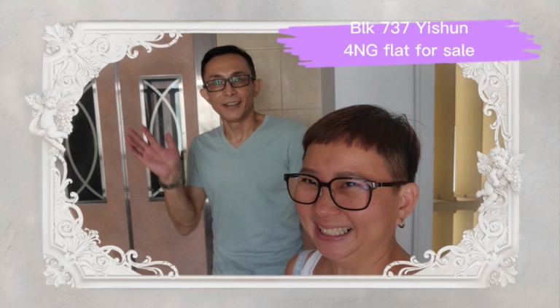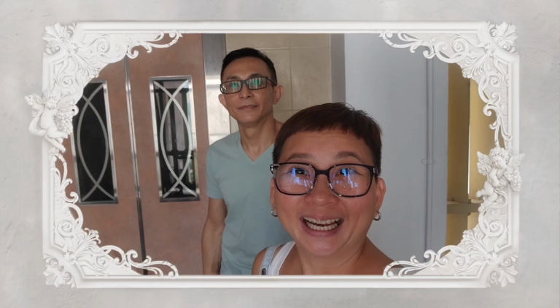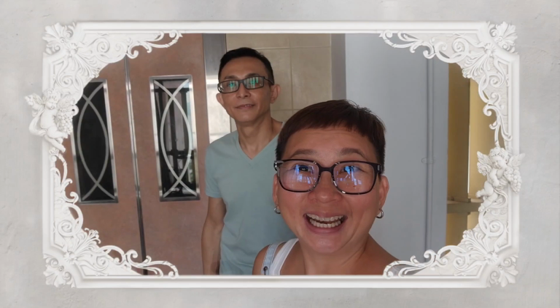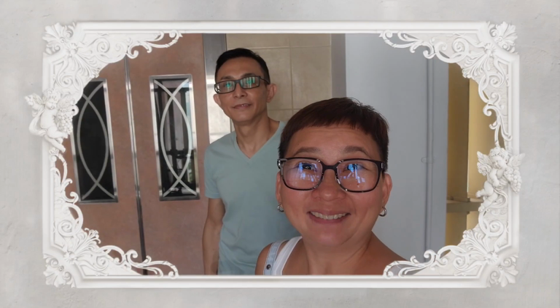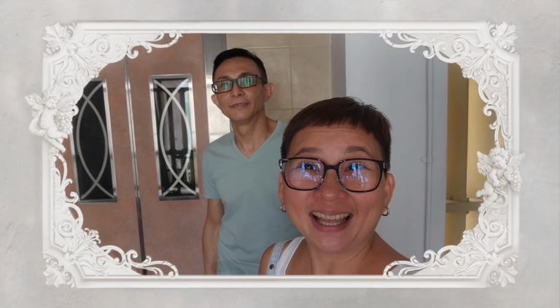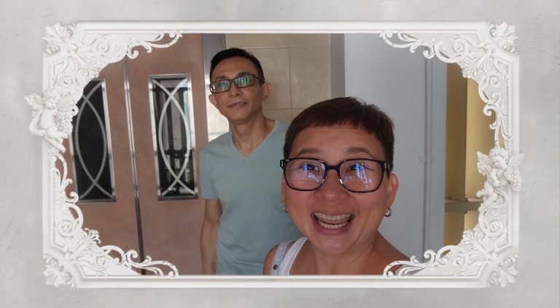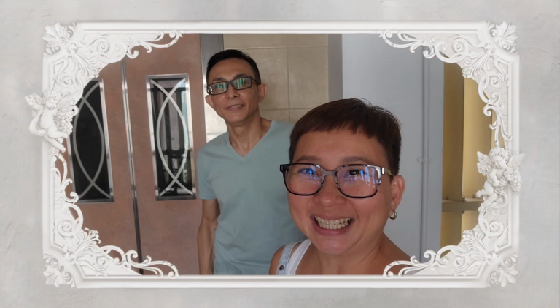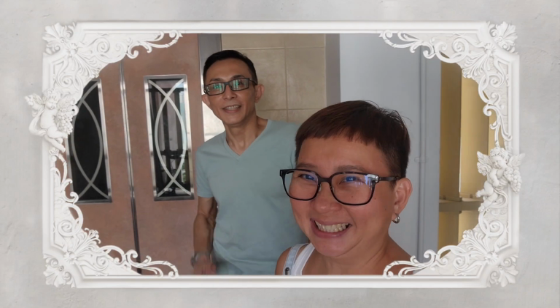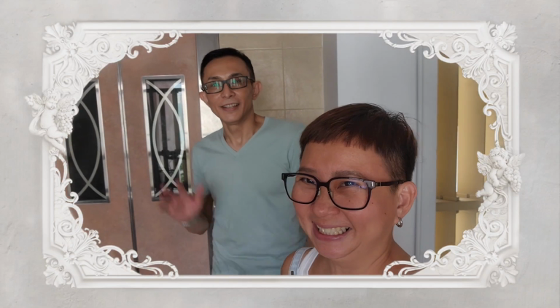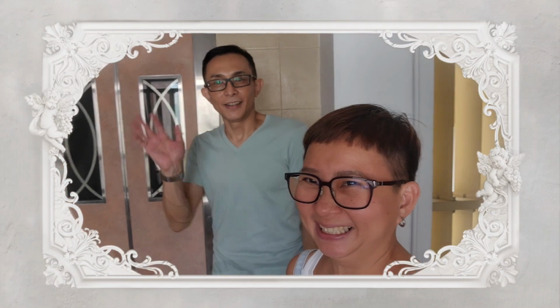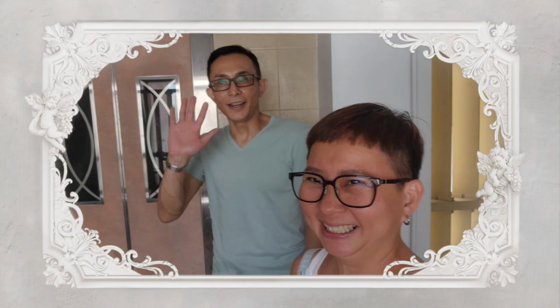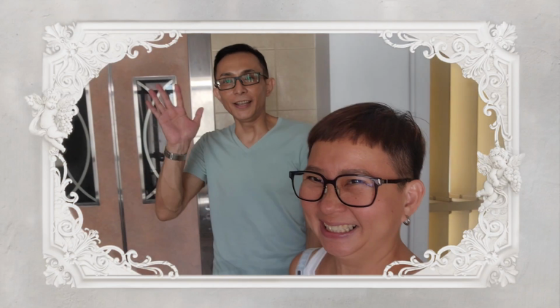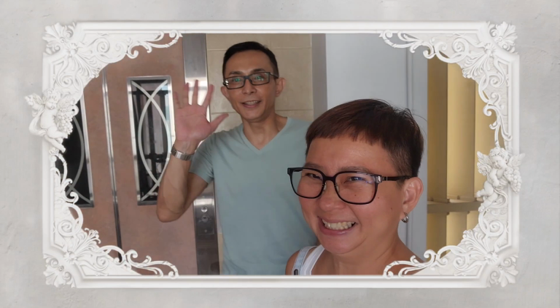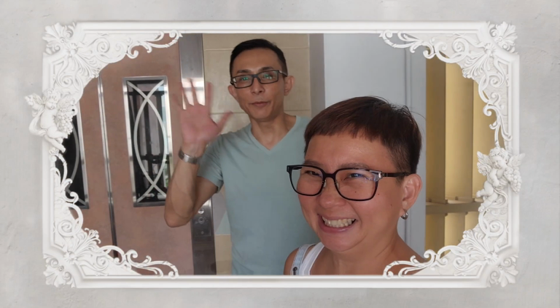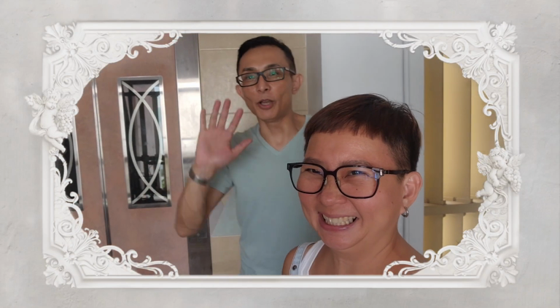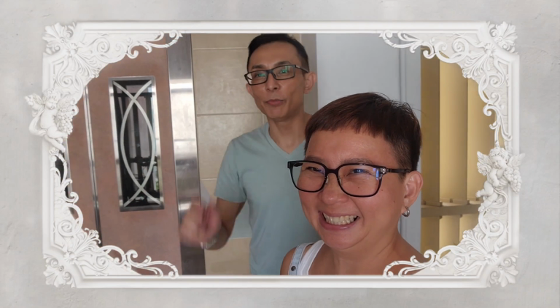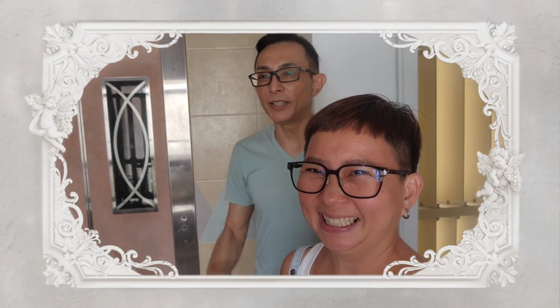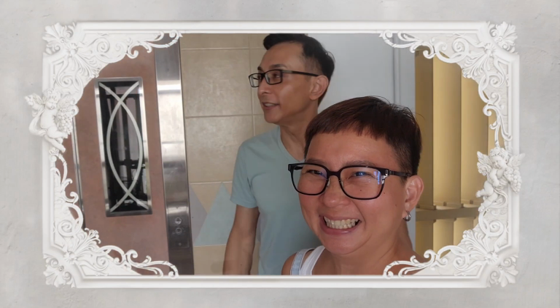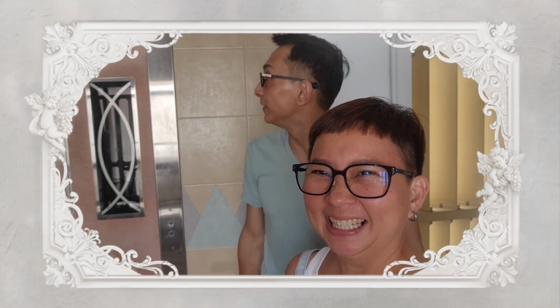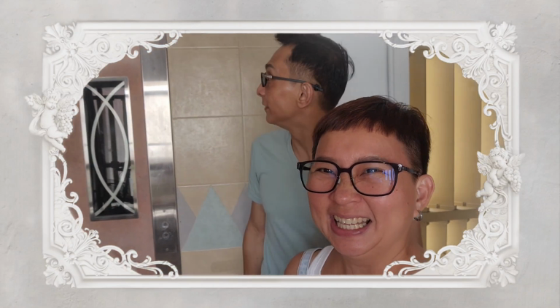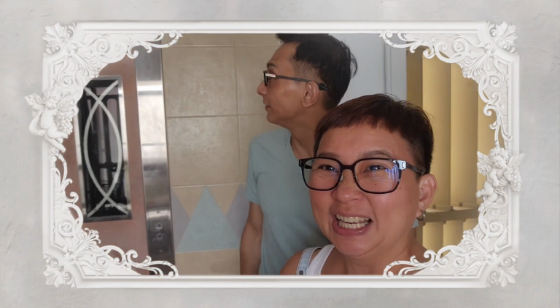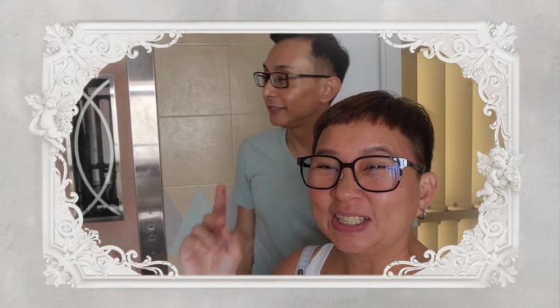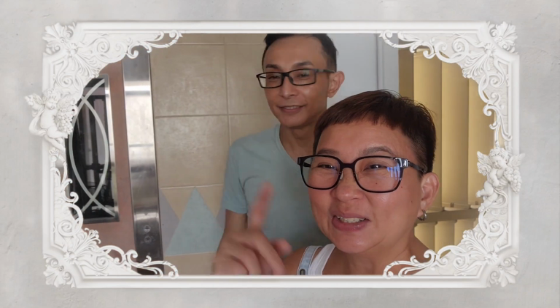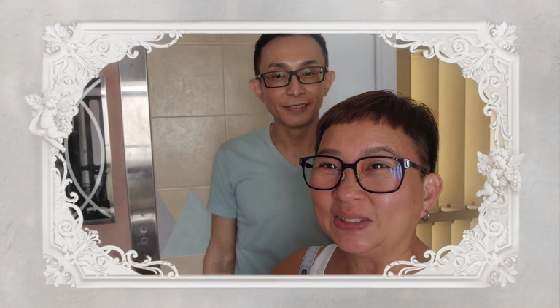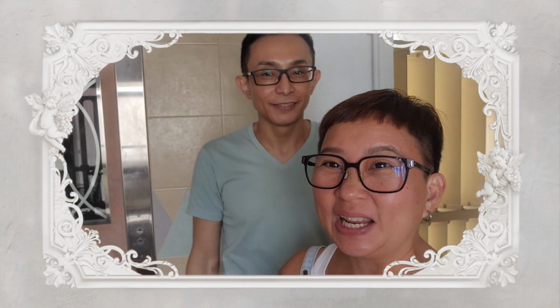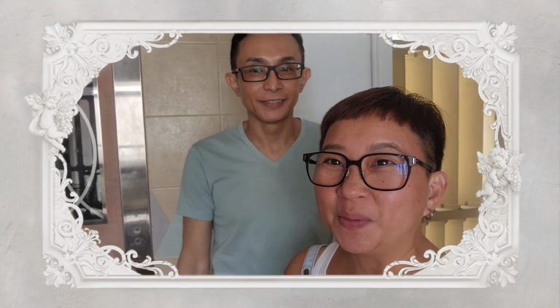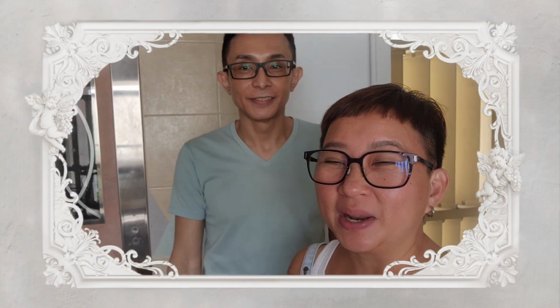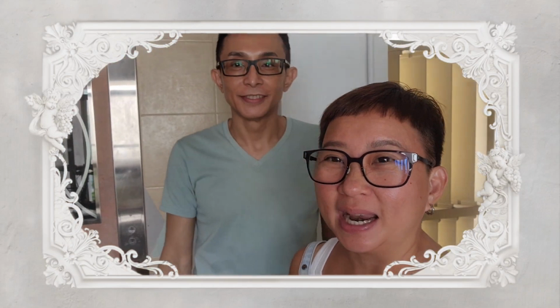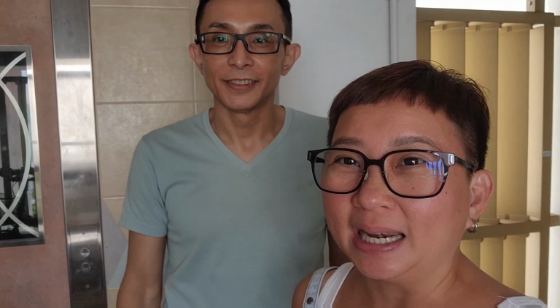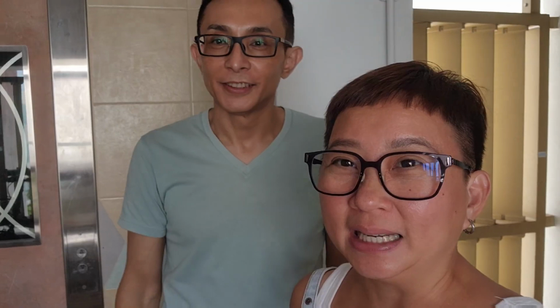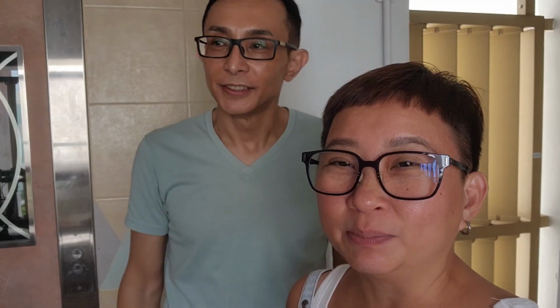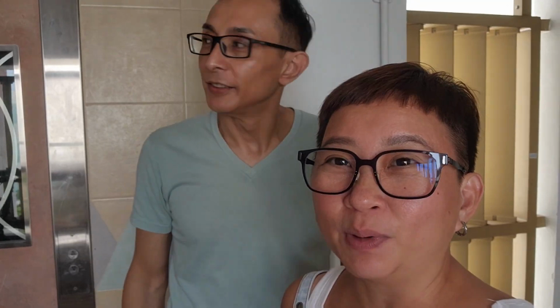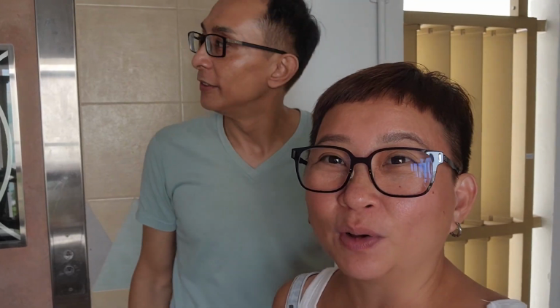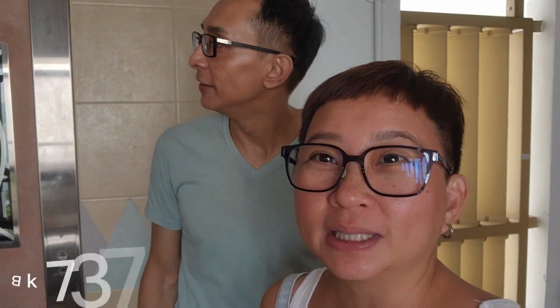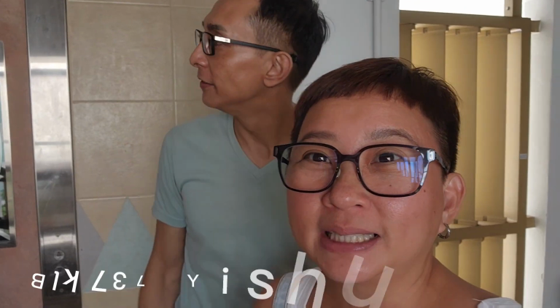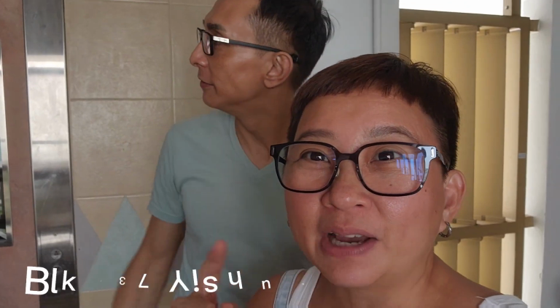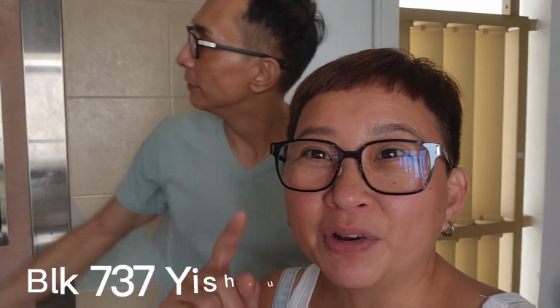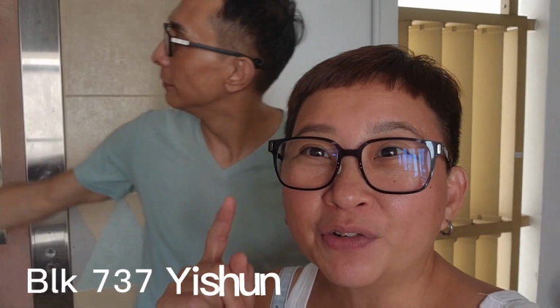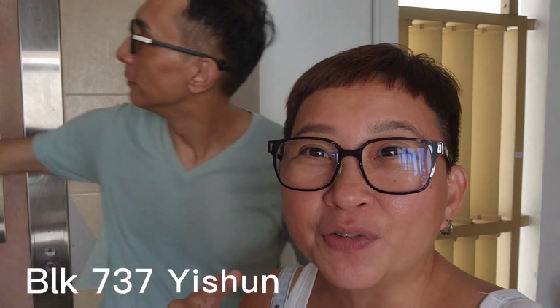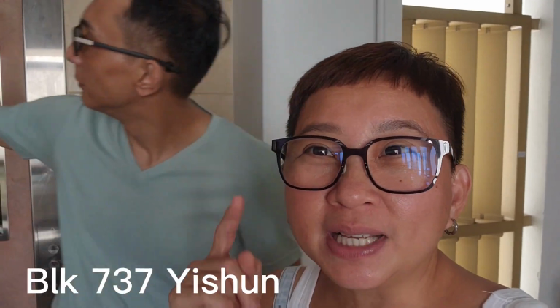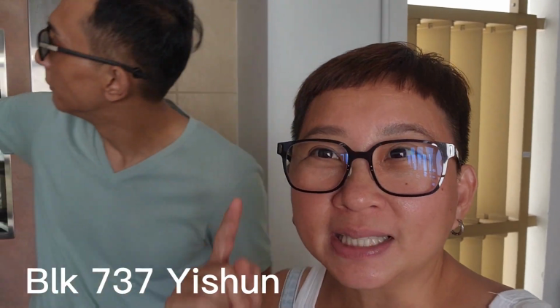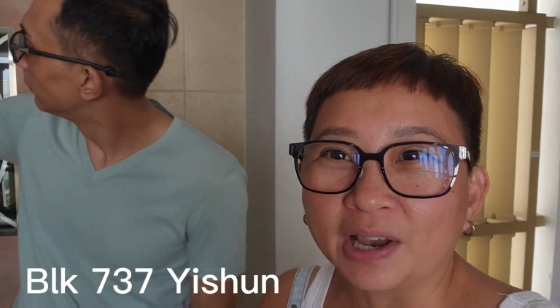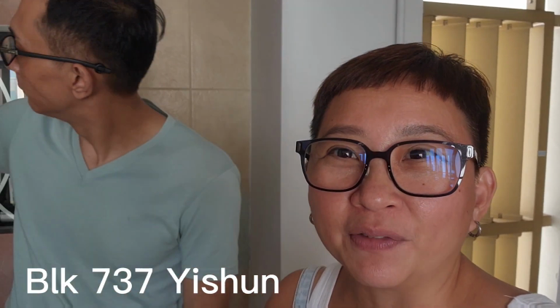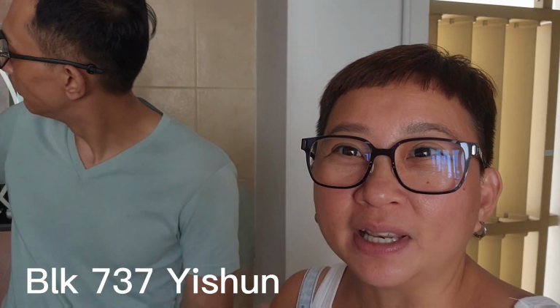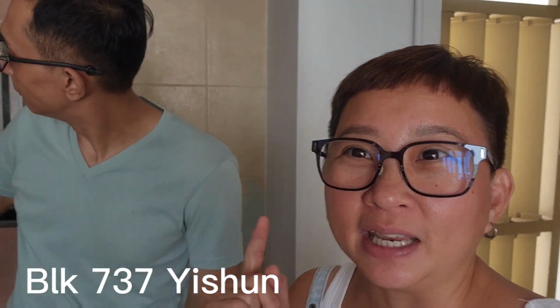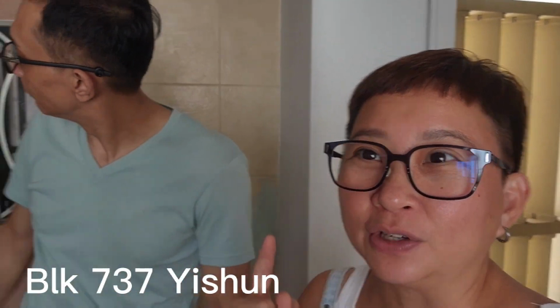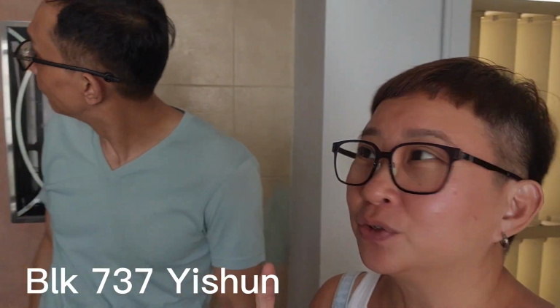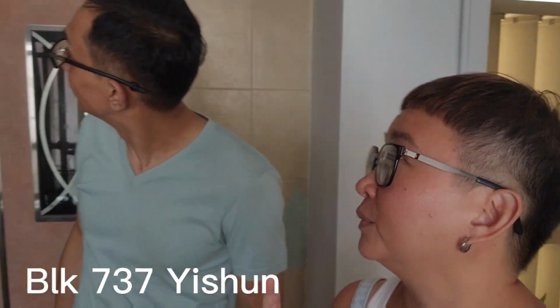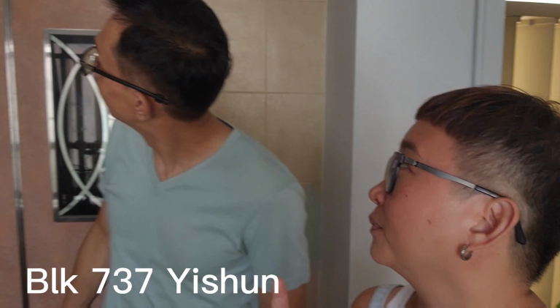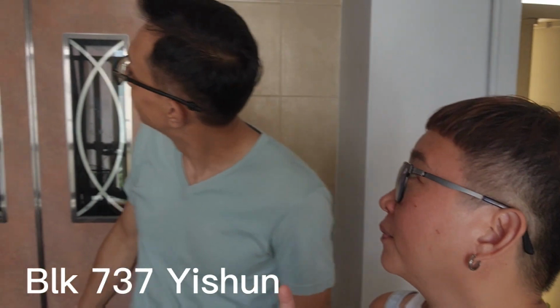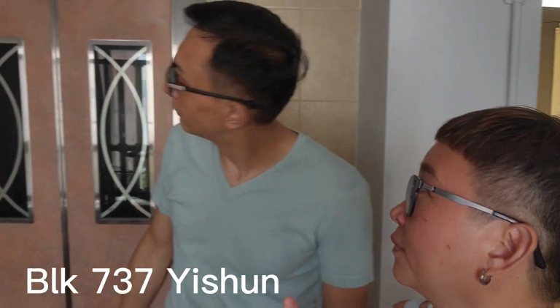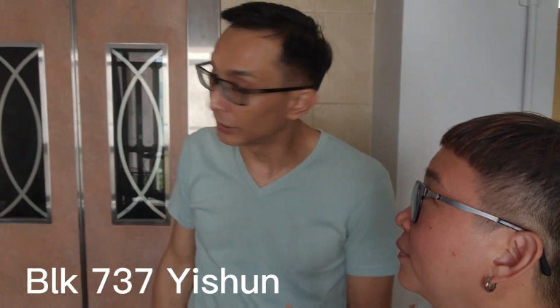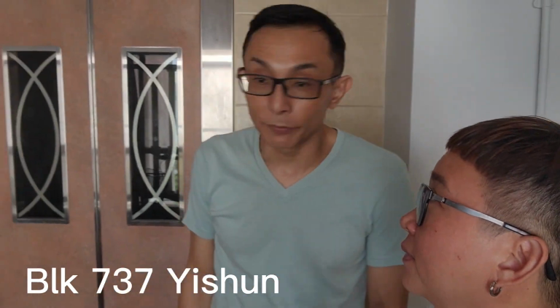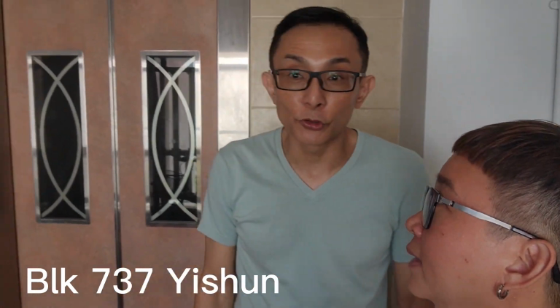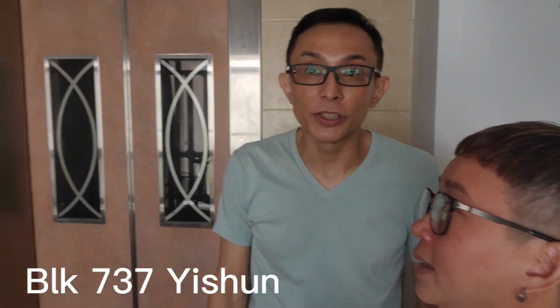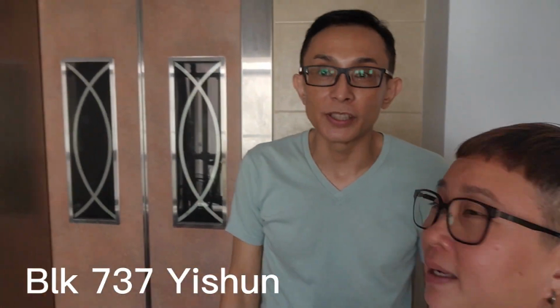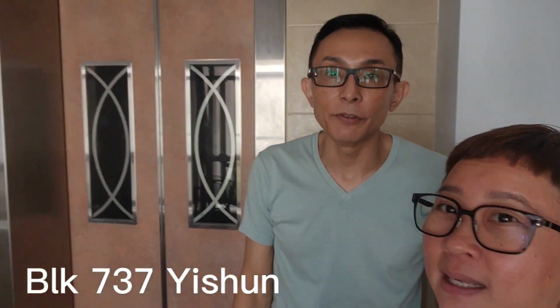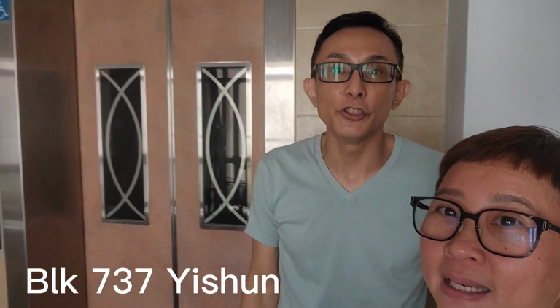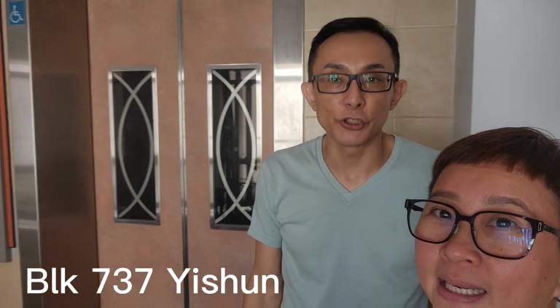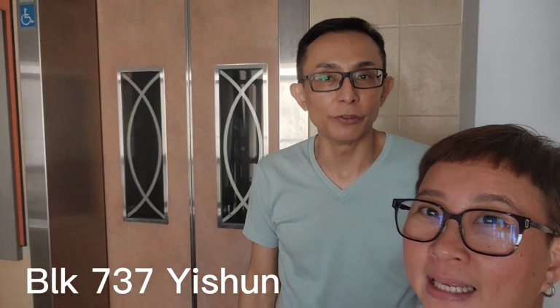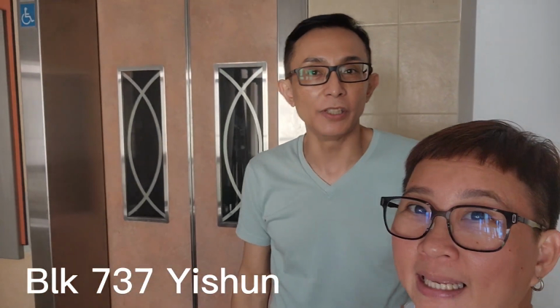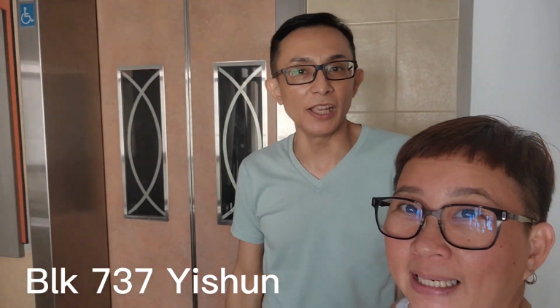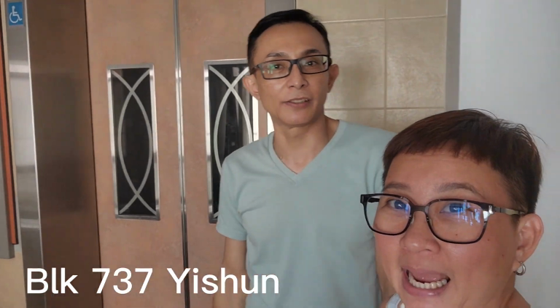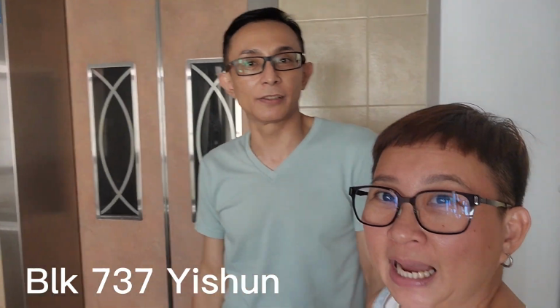Hi, I'm Leng. Hi, I'm Alvin. So today we're at Block 737 Yishun. Yes, Block 737 Yishun.